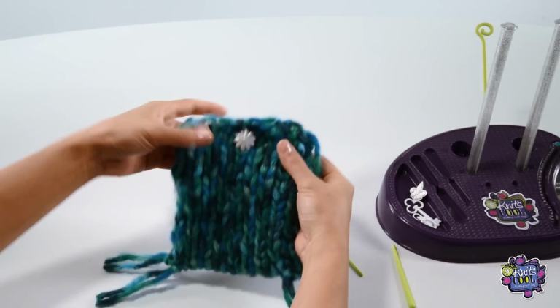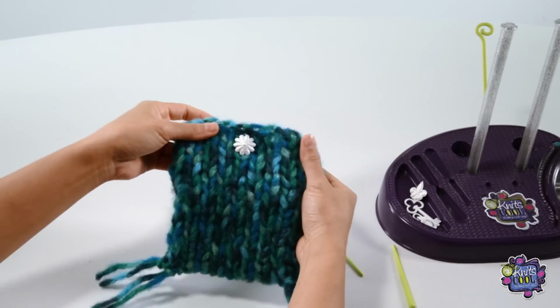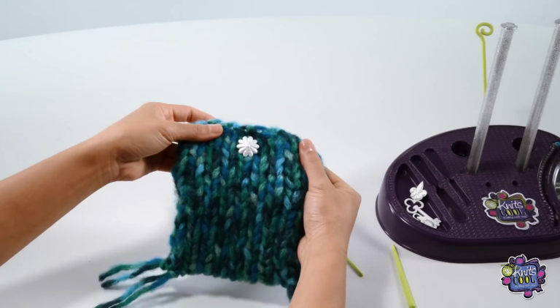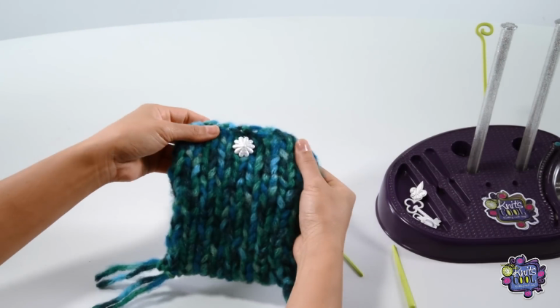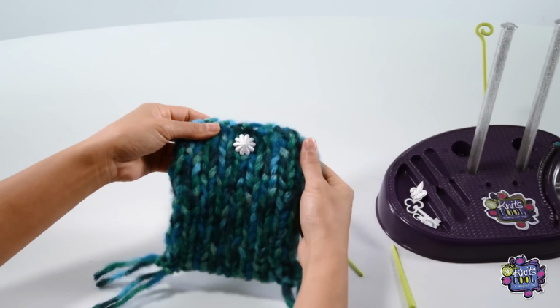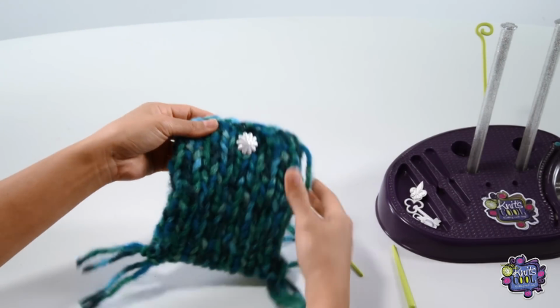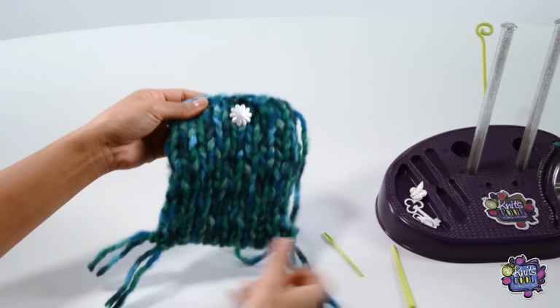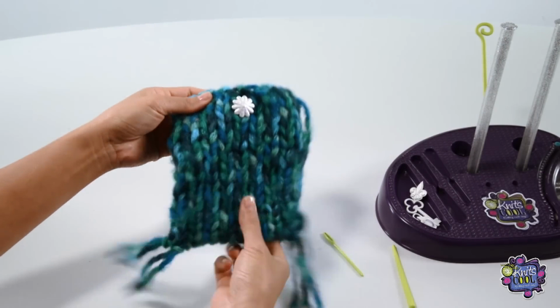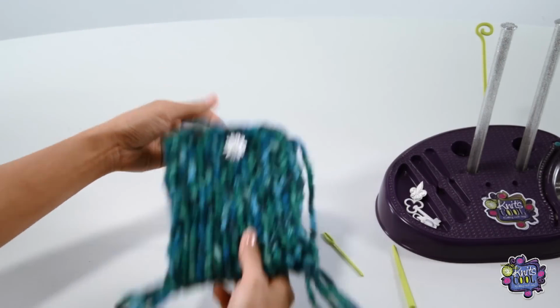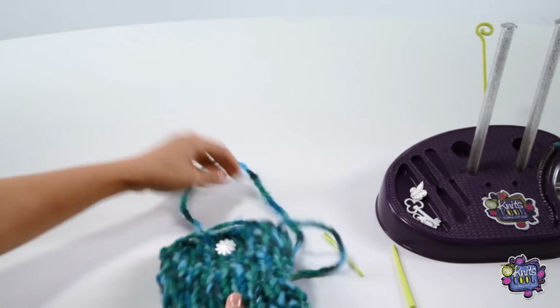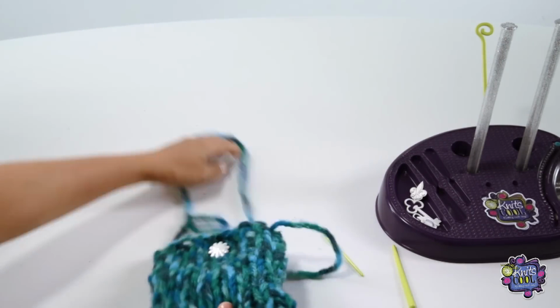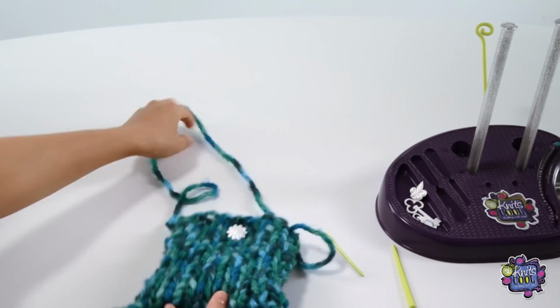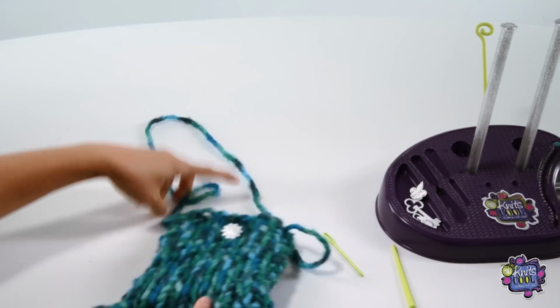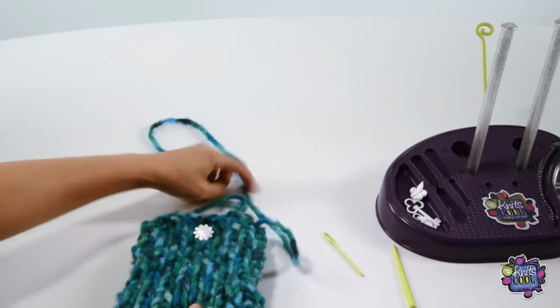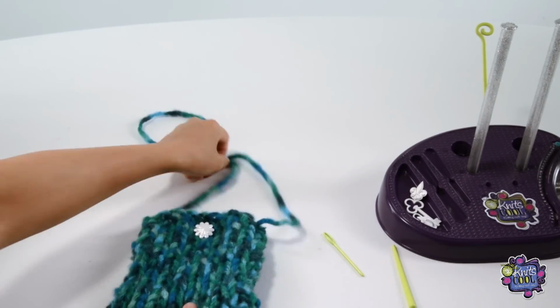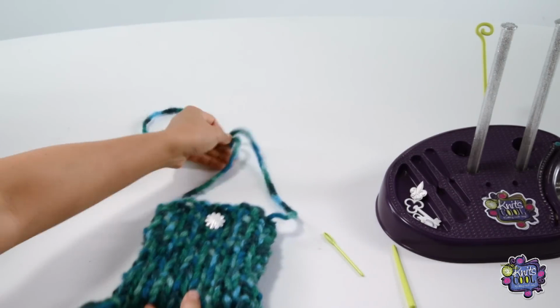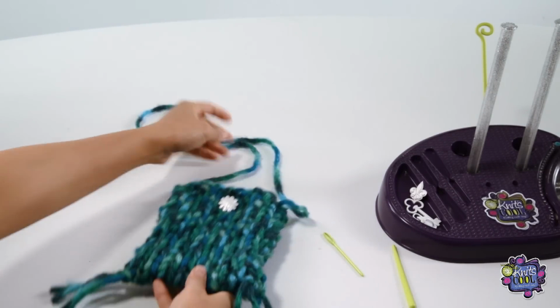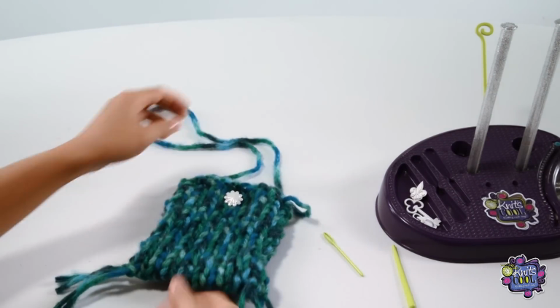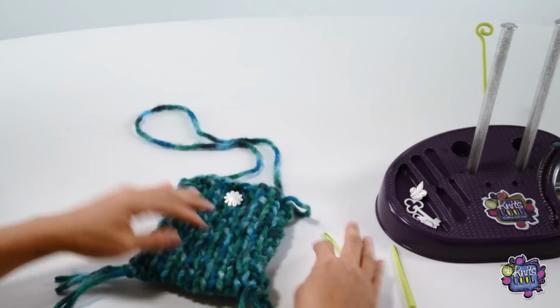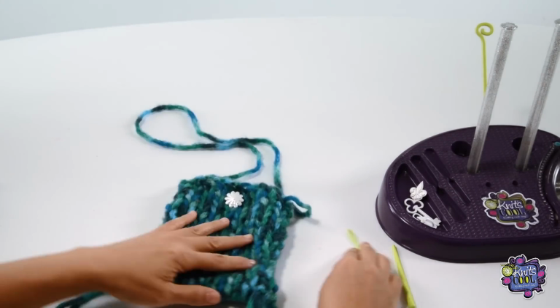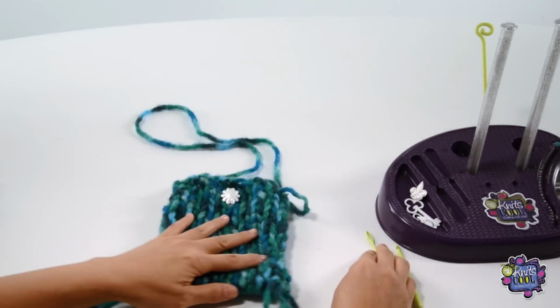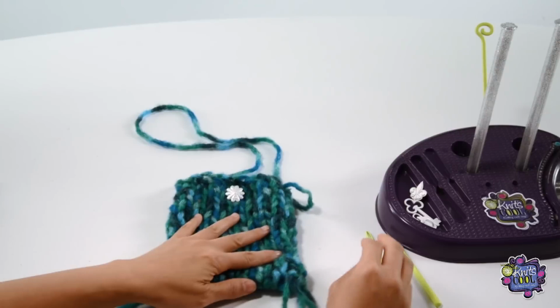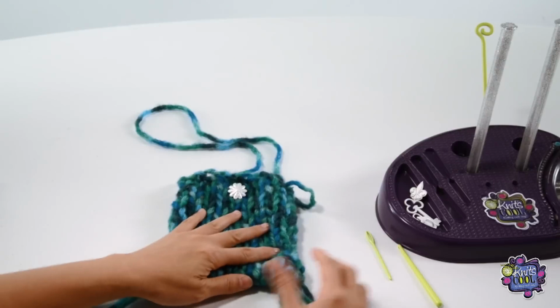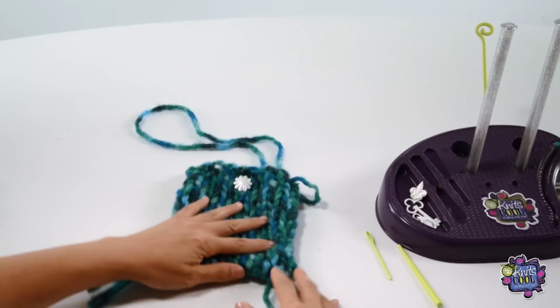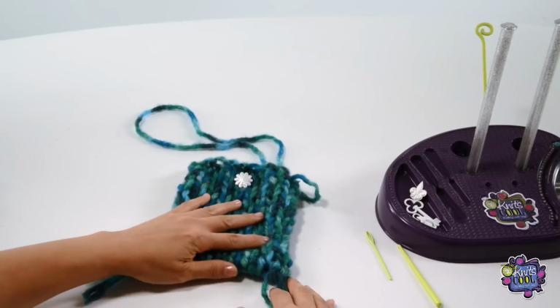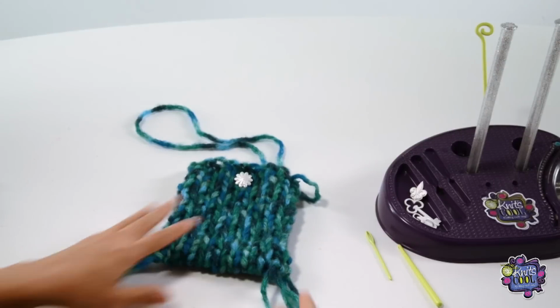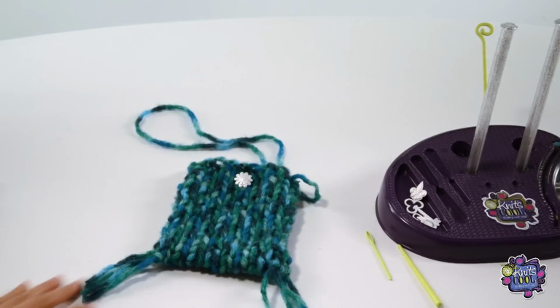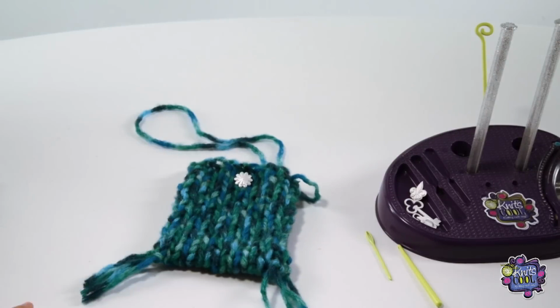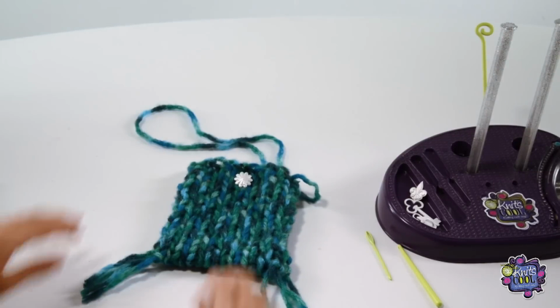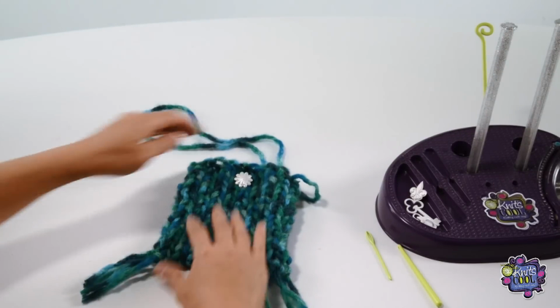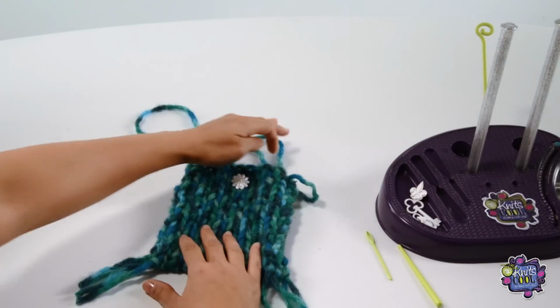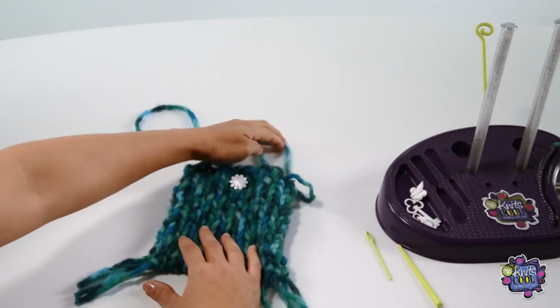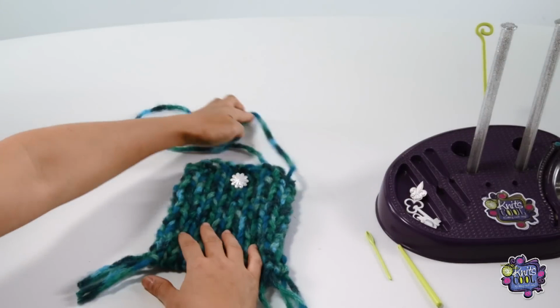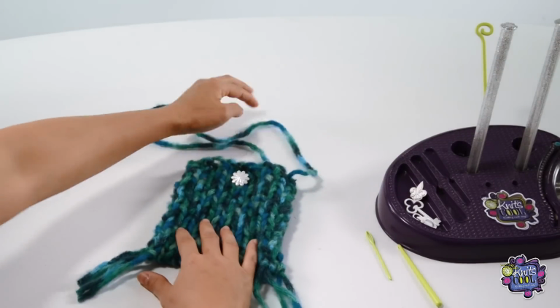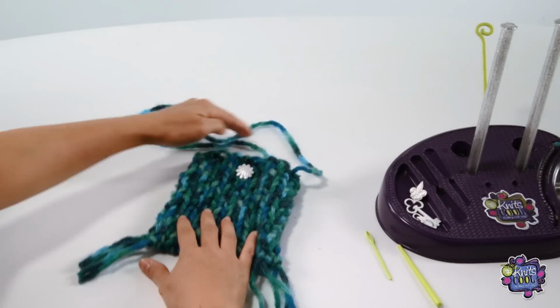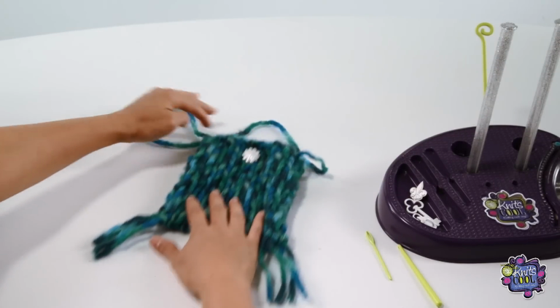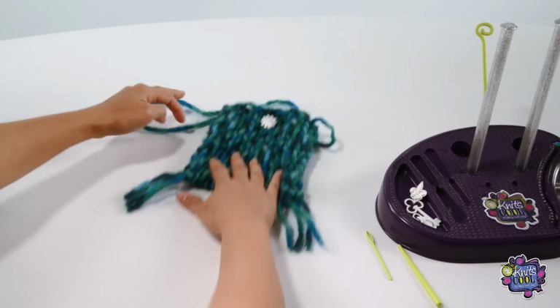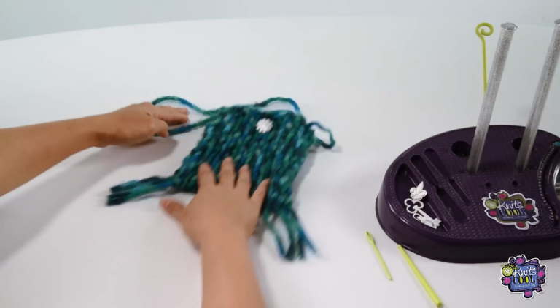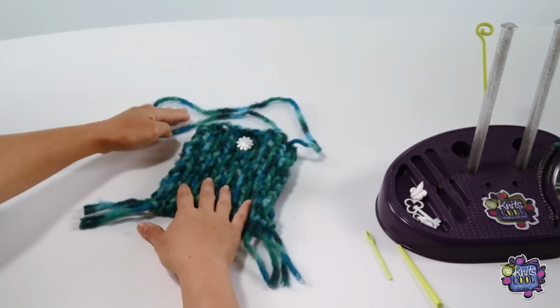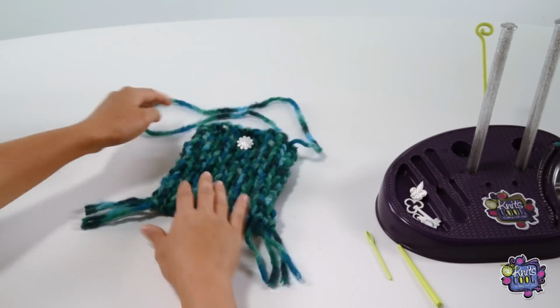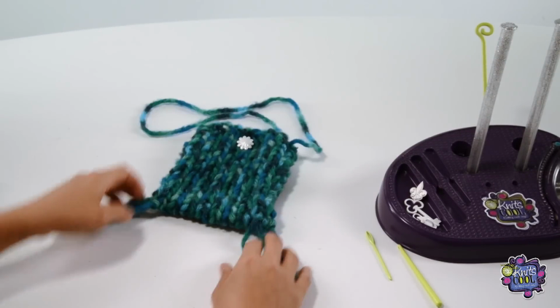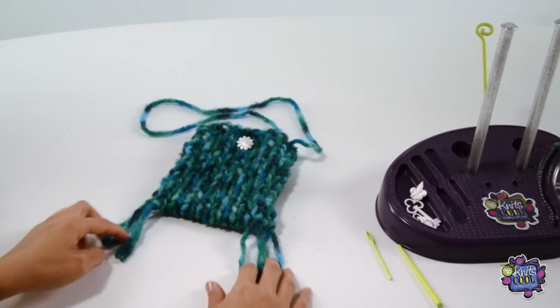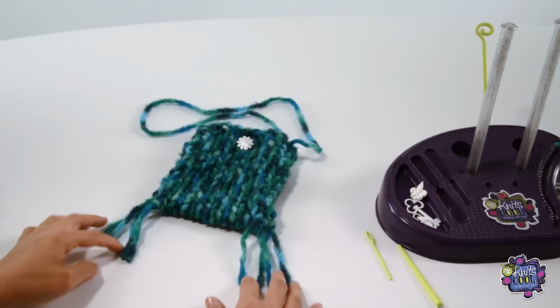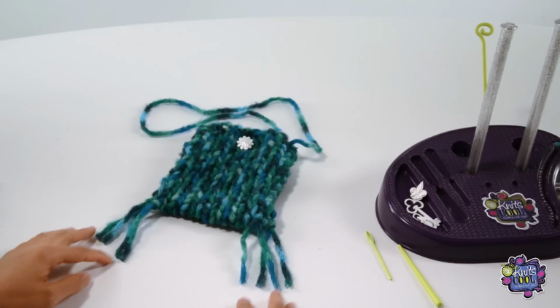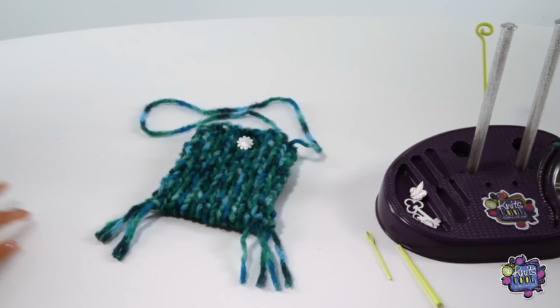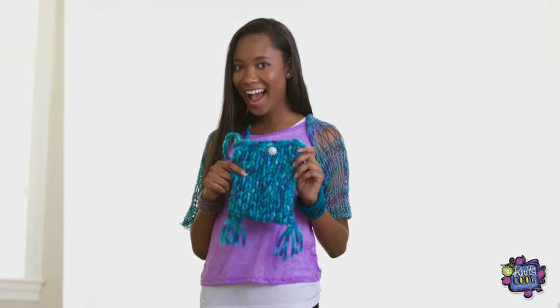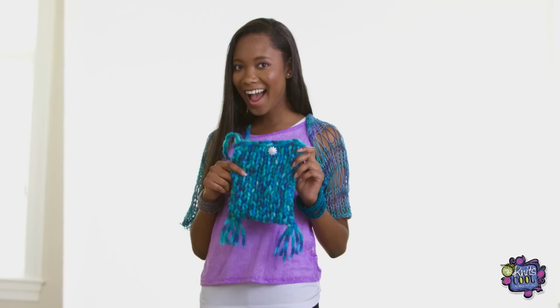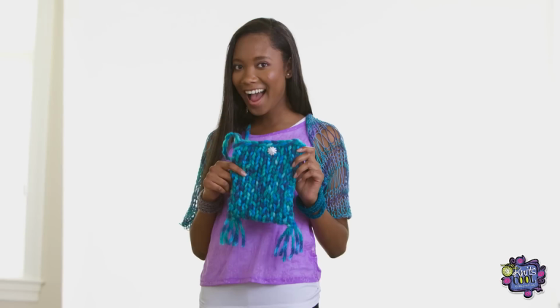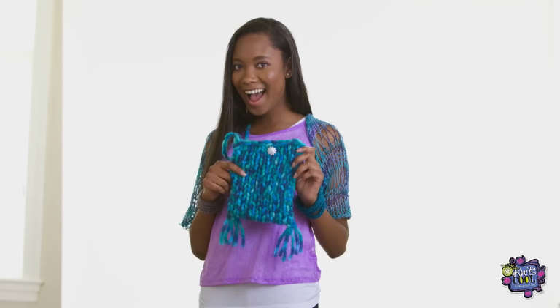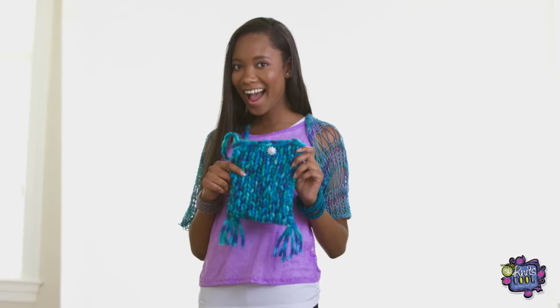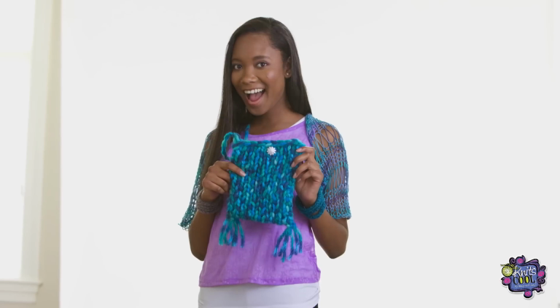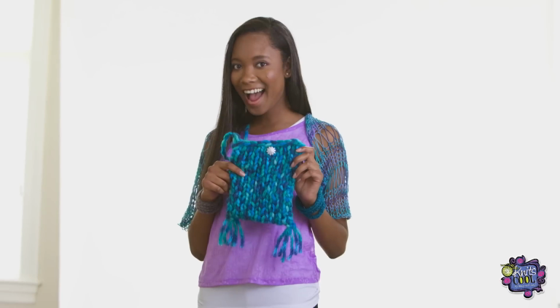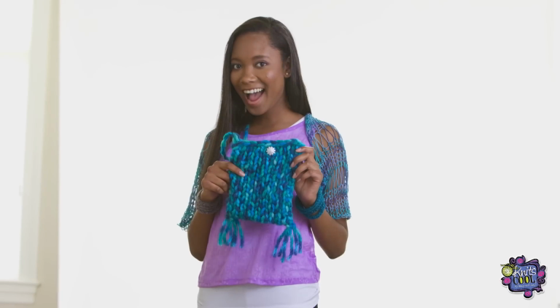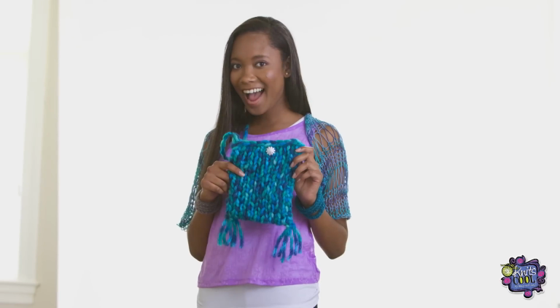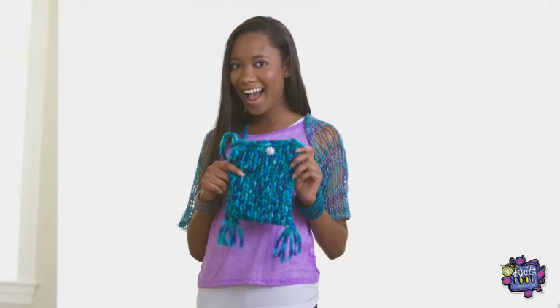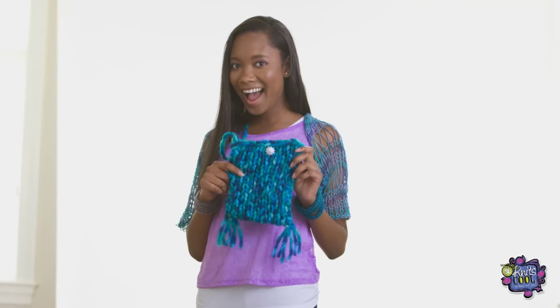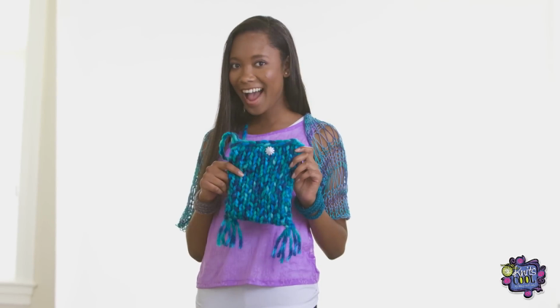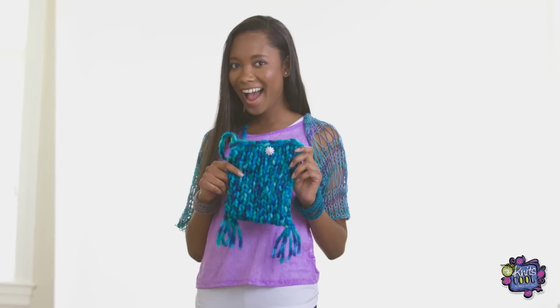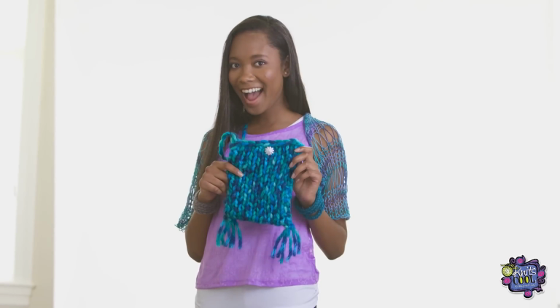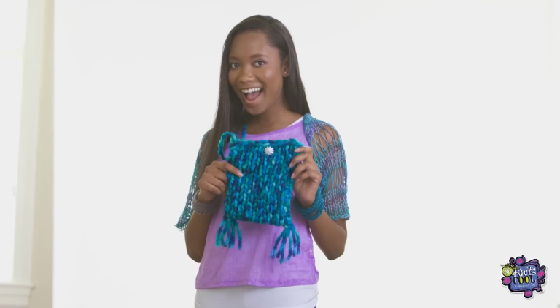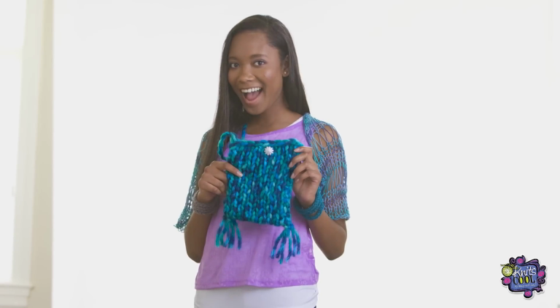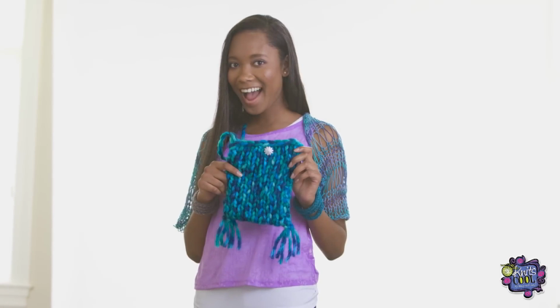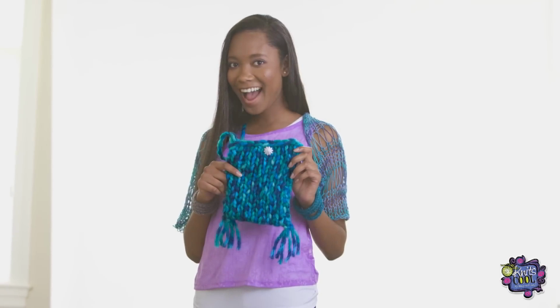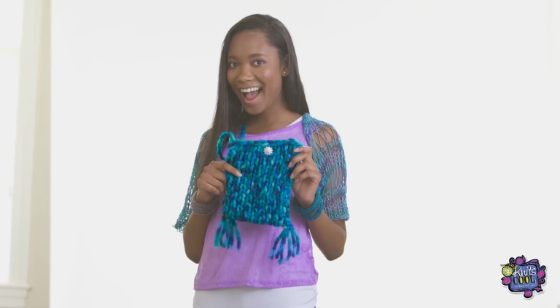So that's it! You just made your very own tote purse! Have fun with this one by designing and personalizing it any way you want. The sky's the limit!